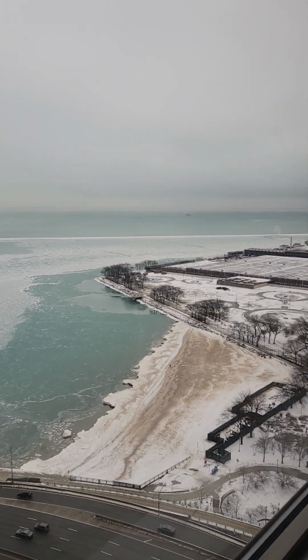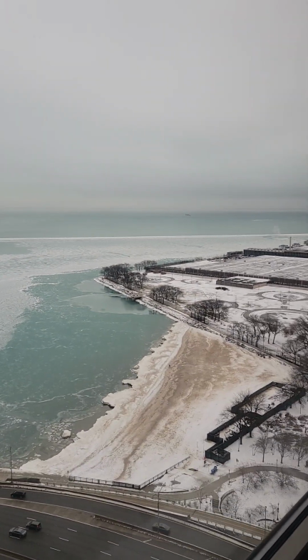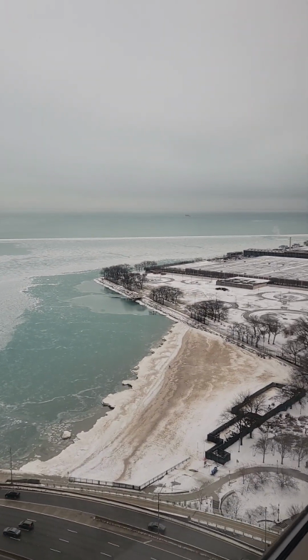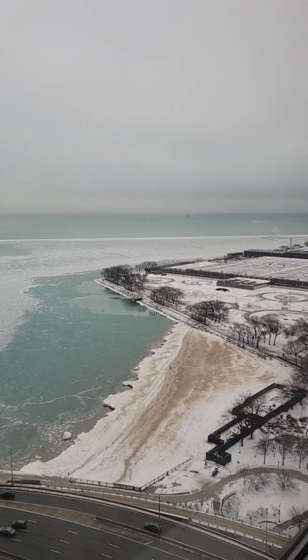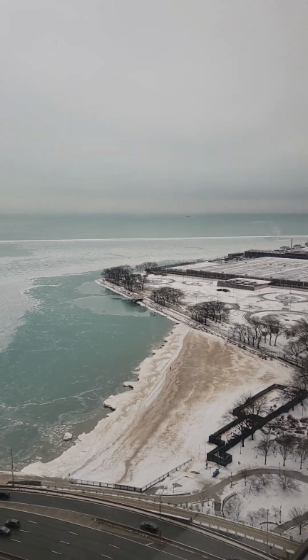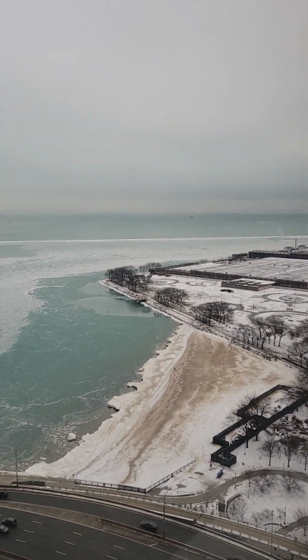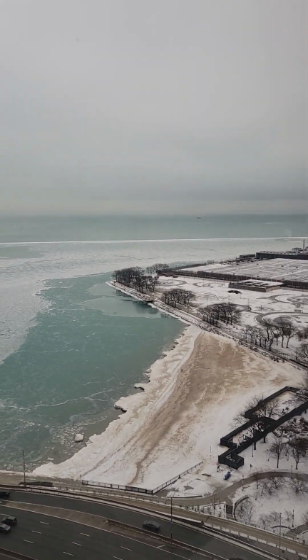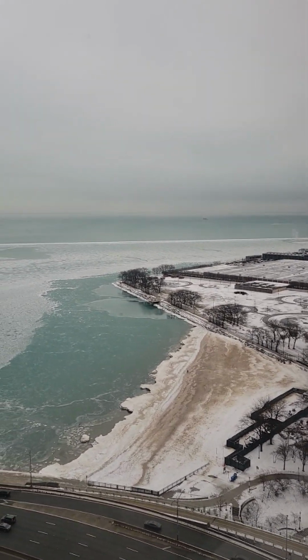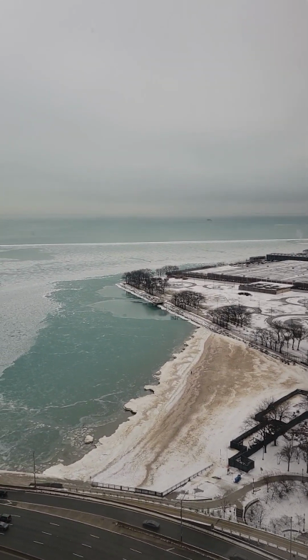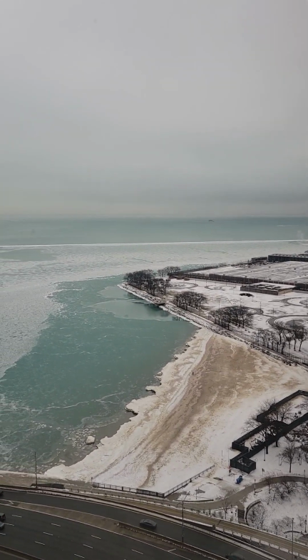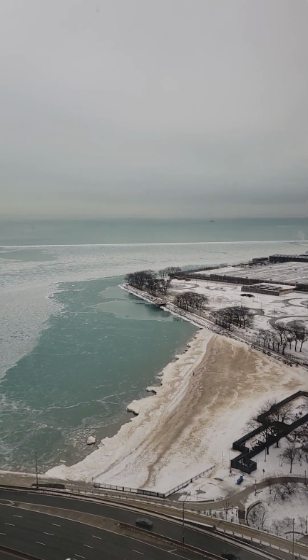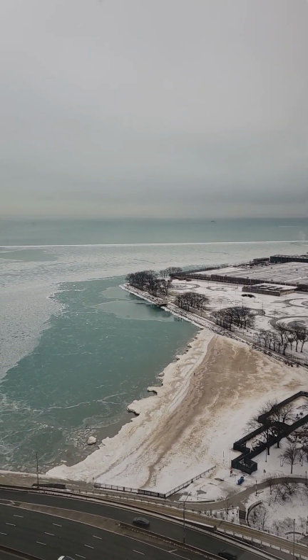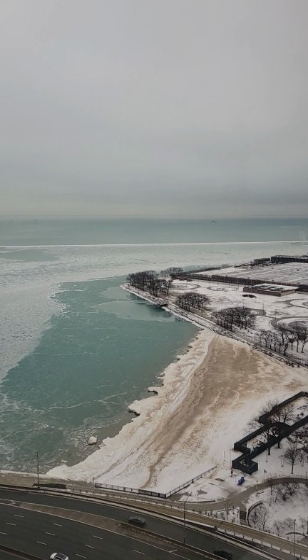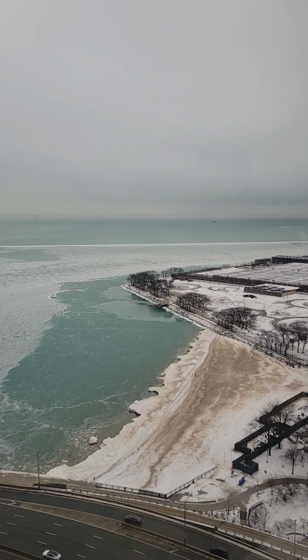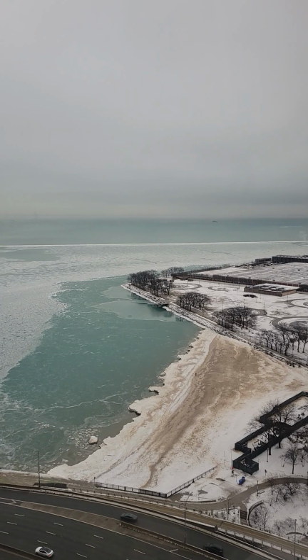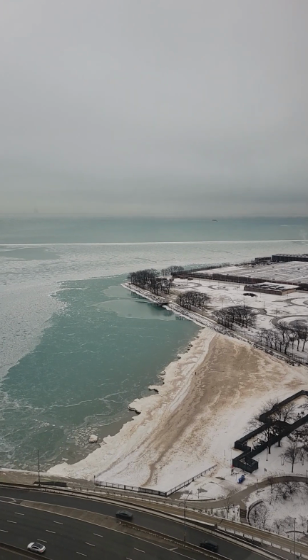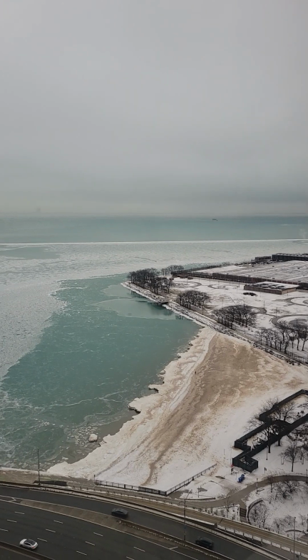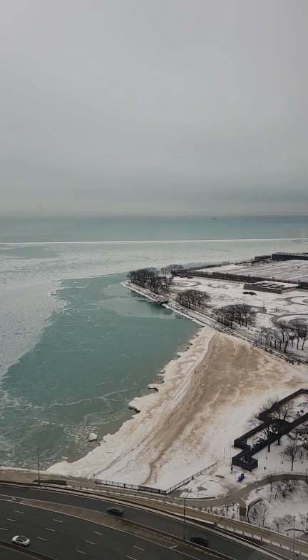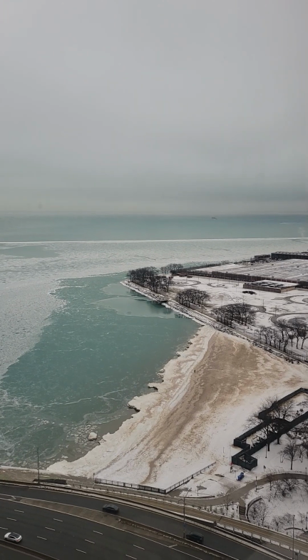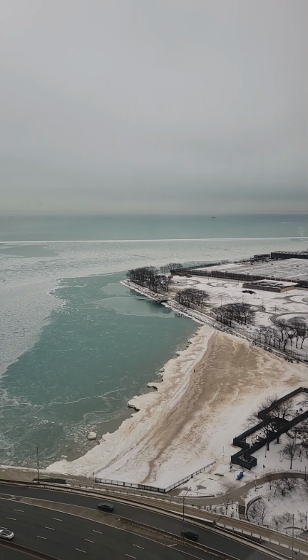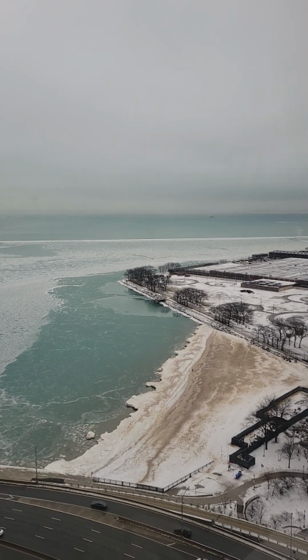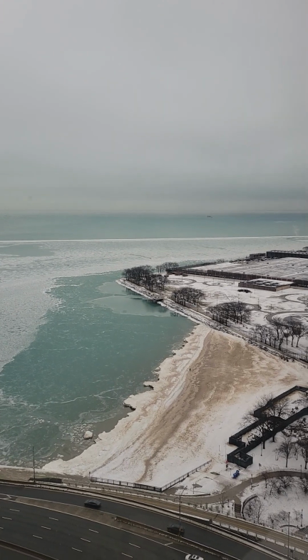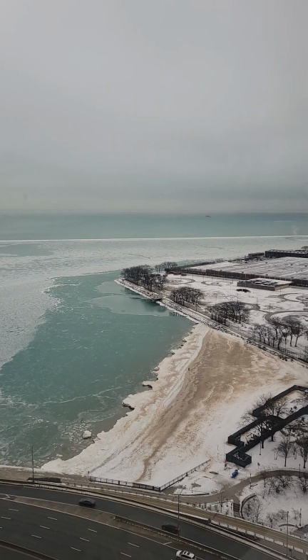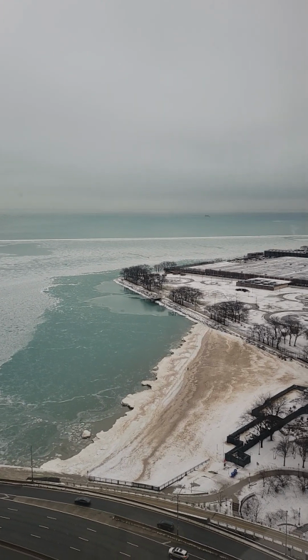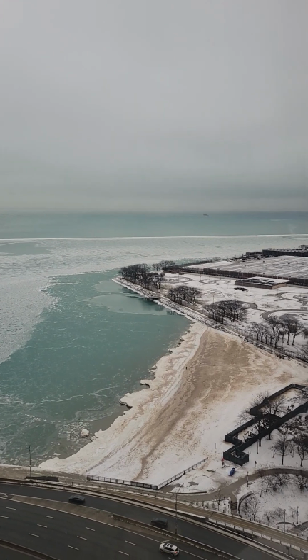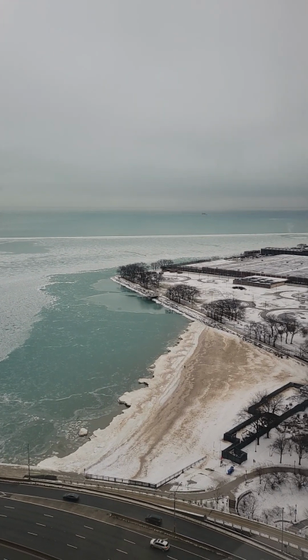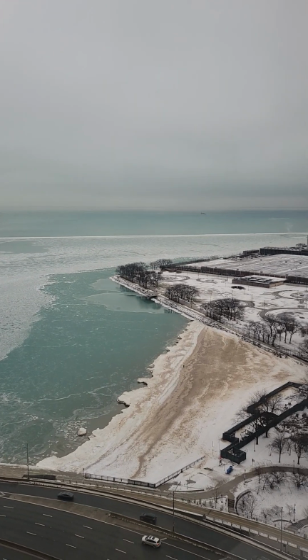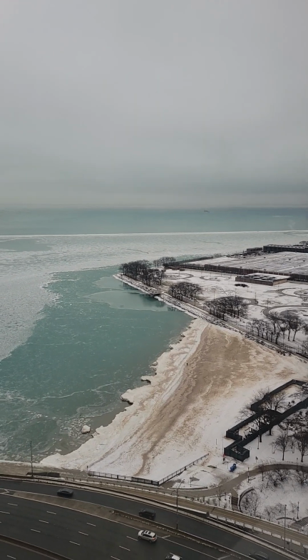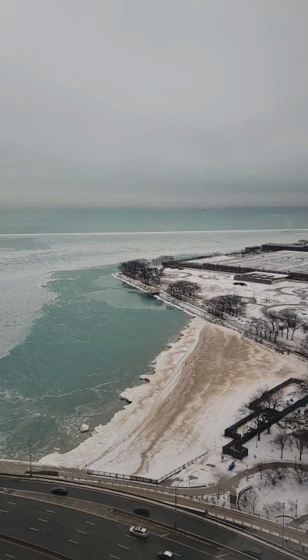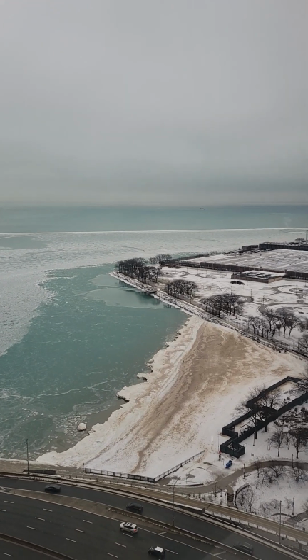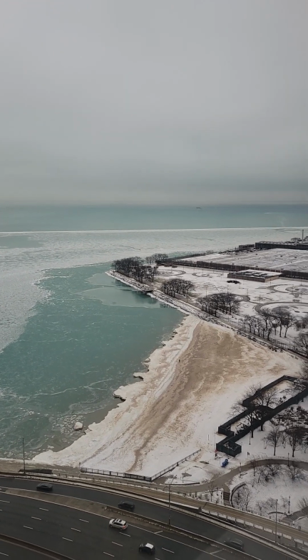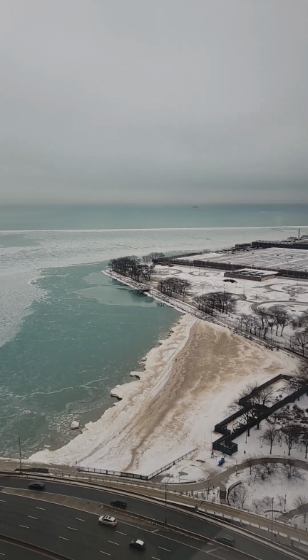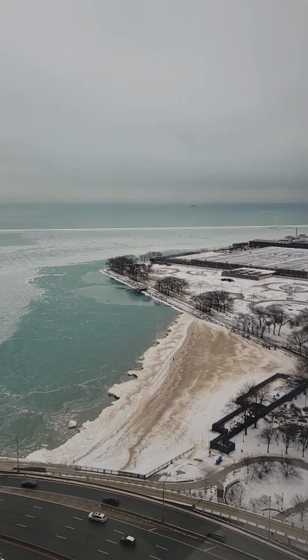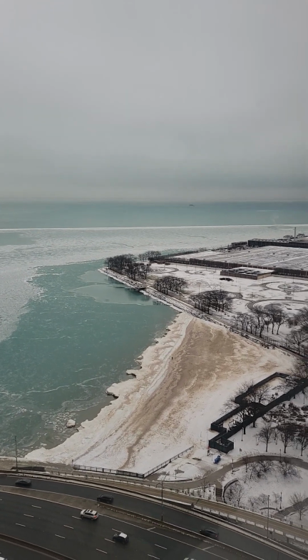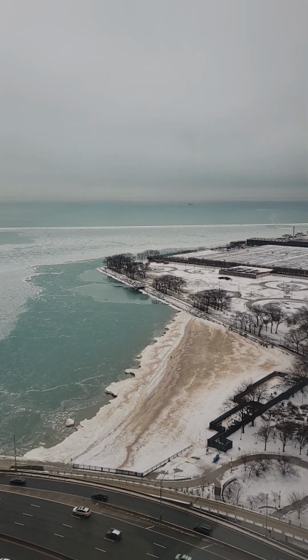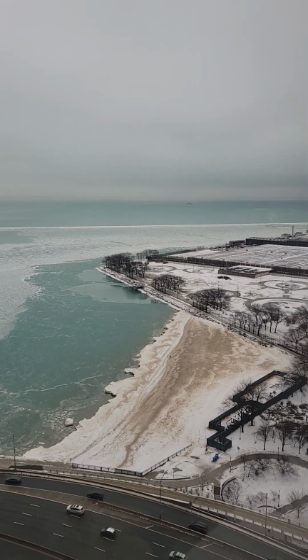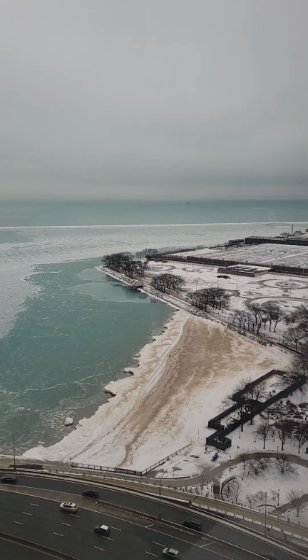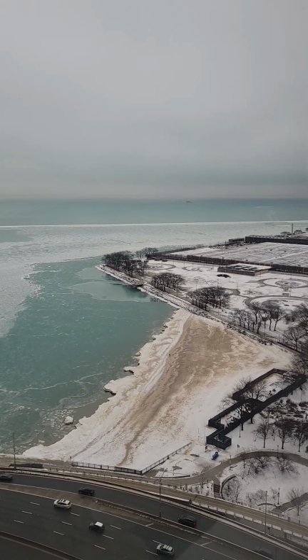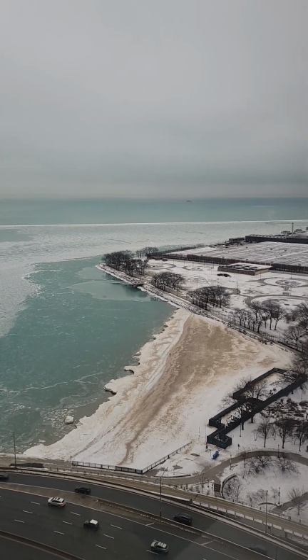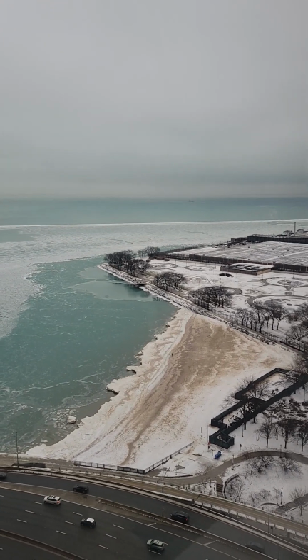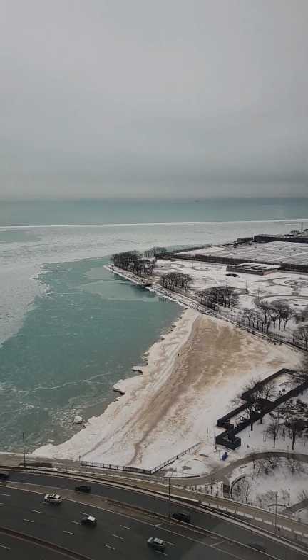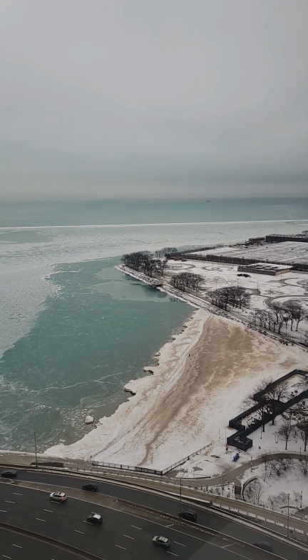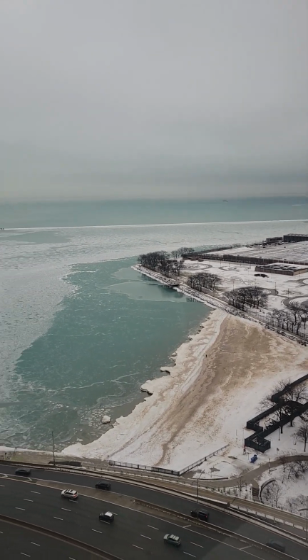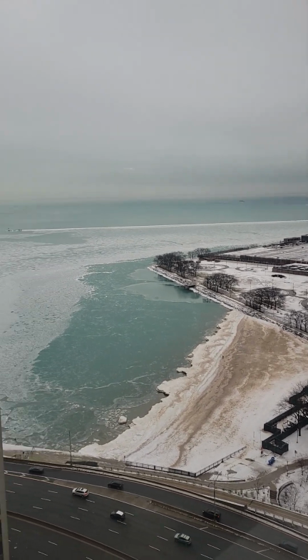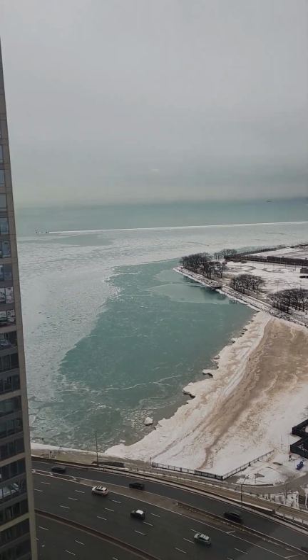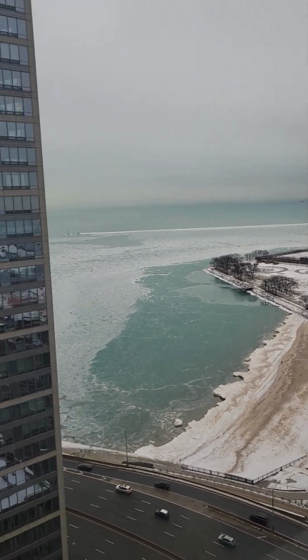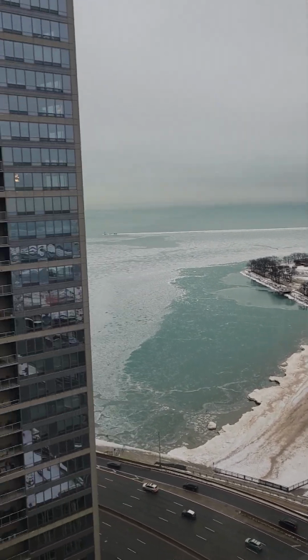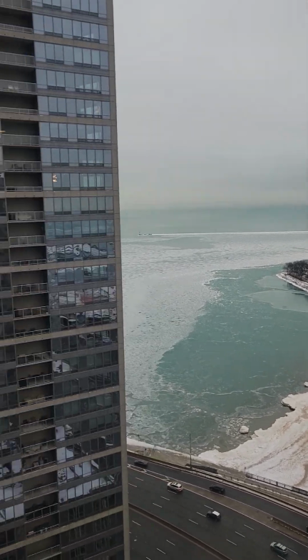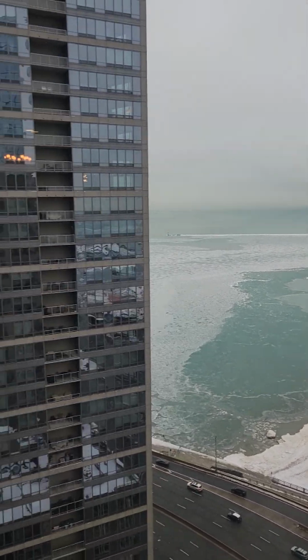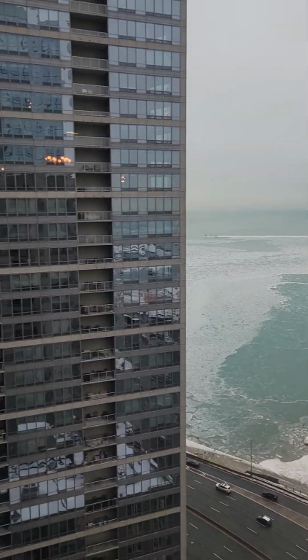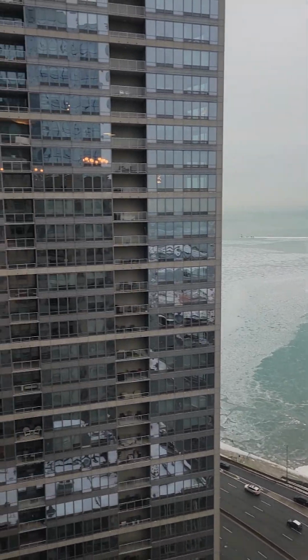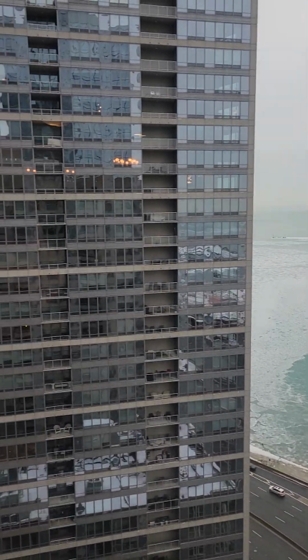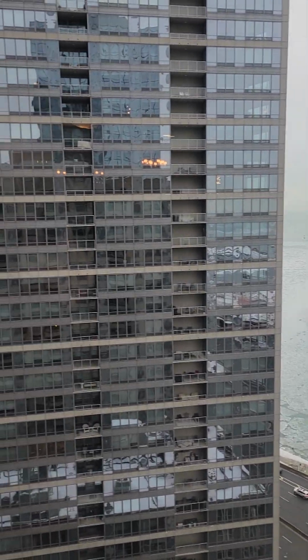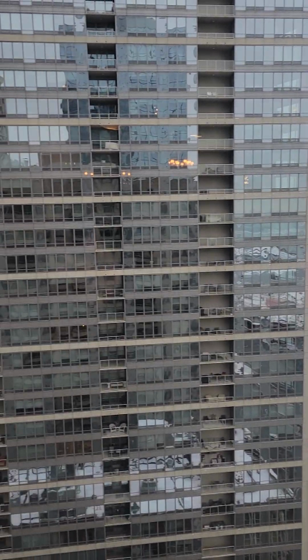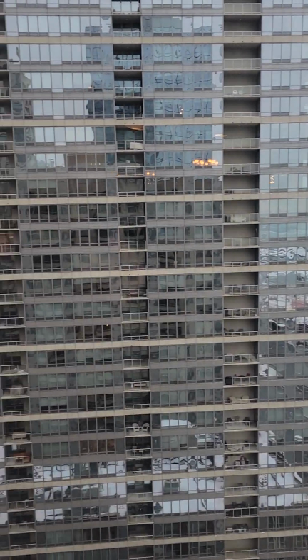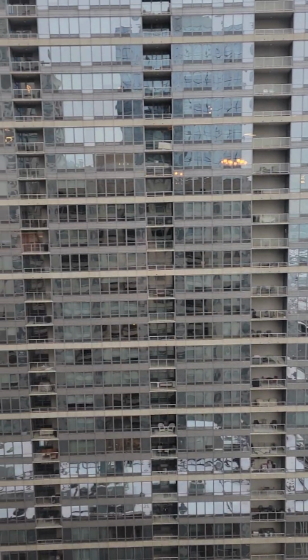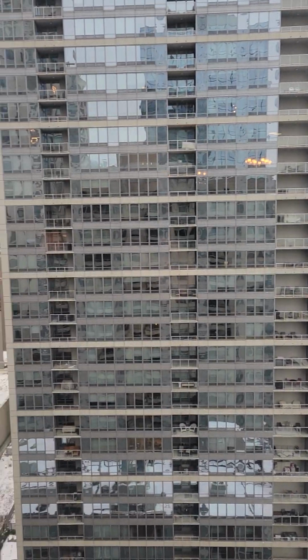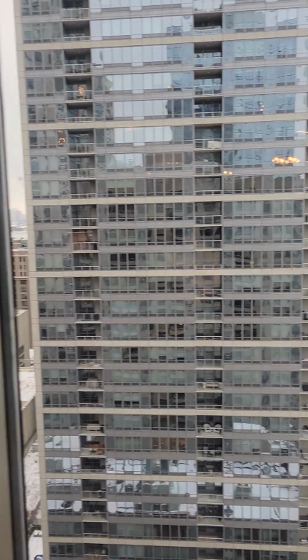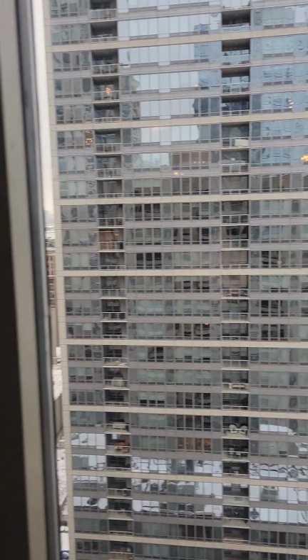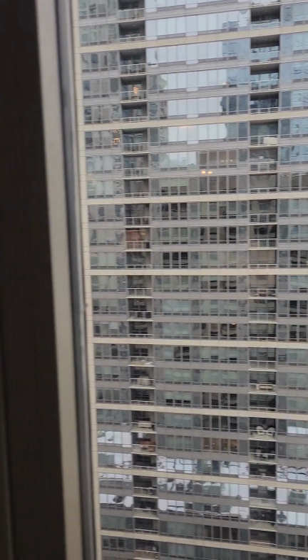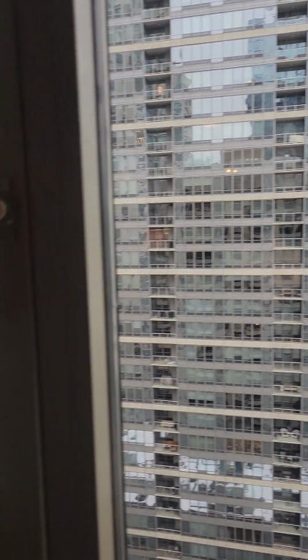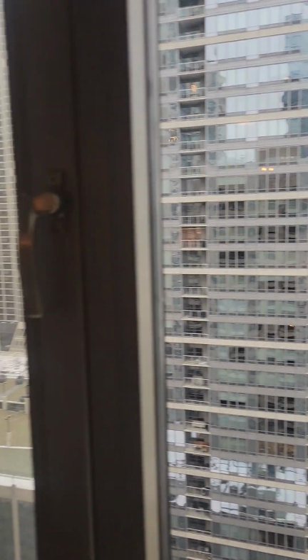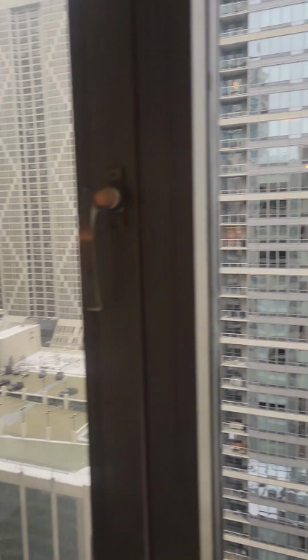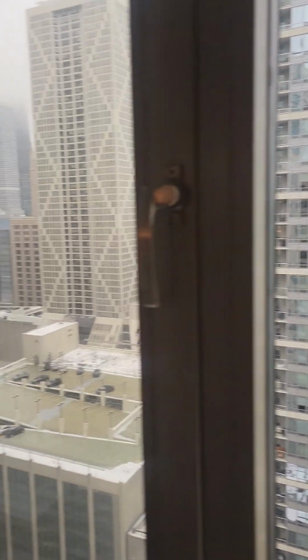That's Ohio Street Beach right there, and that's Cafe Olivia. Seeing the water frozen — isn't it cool?